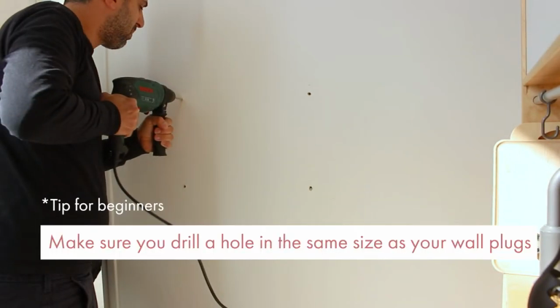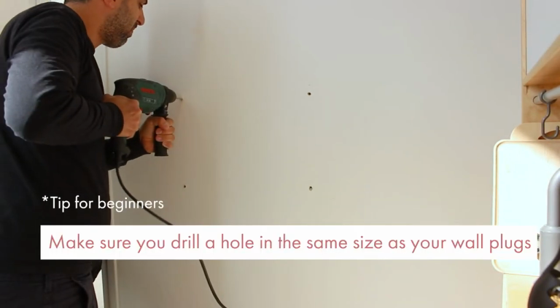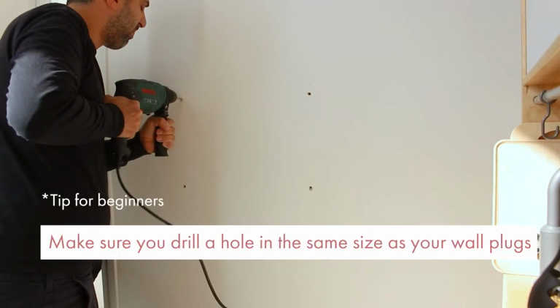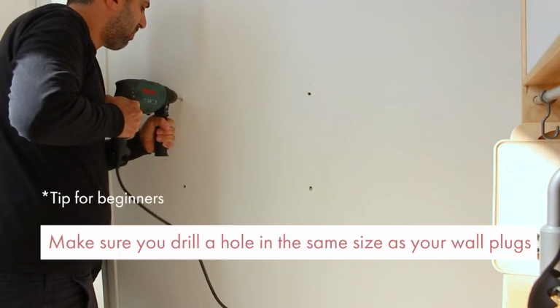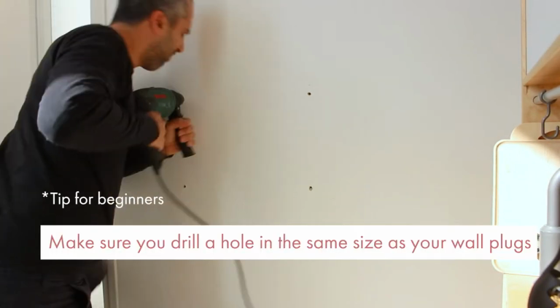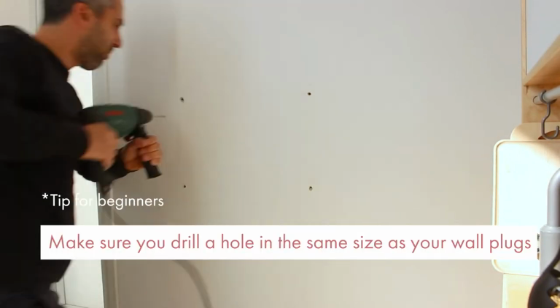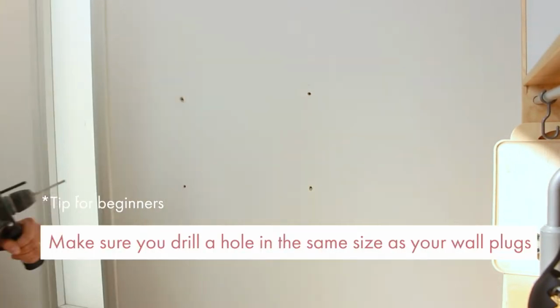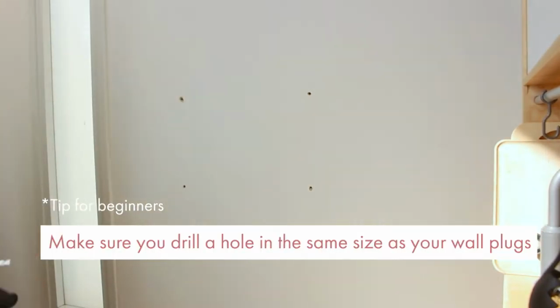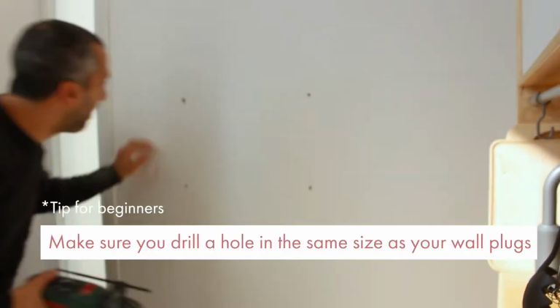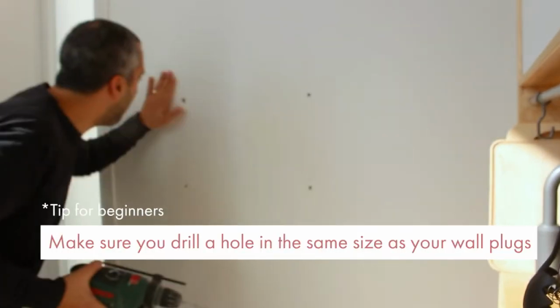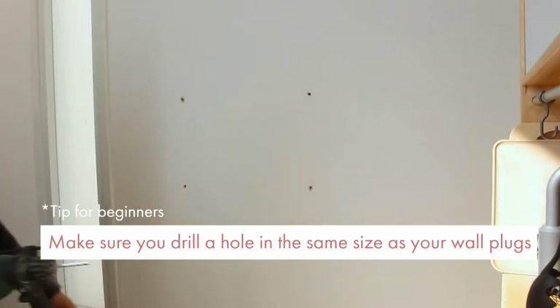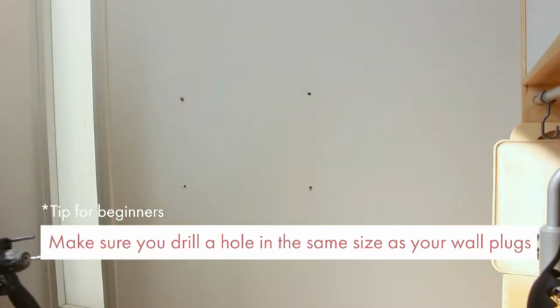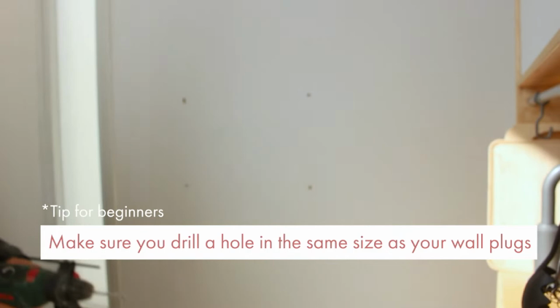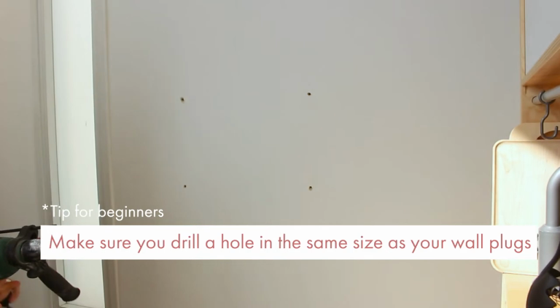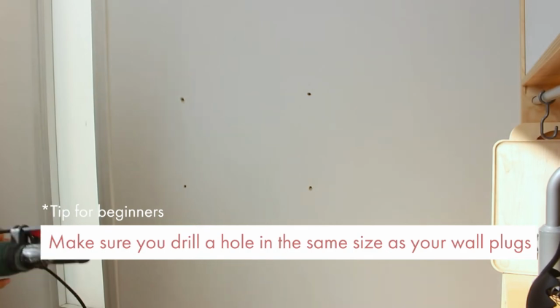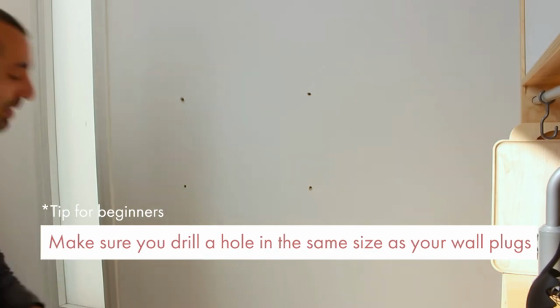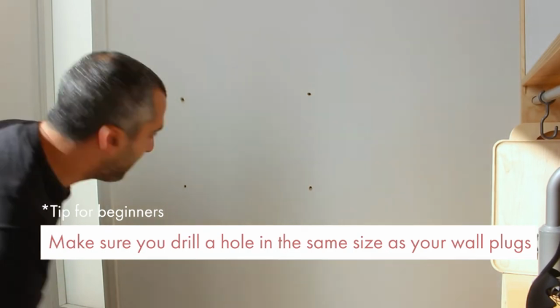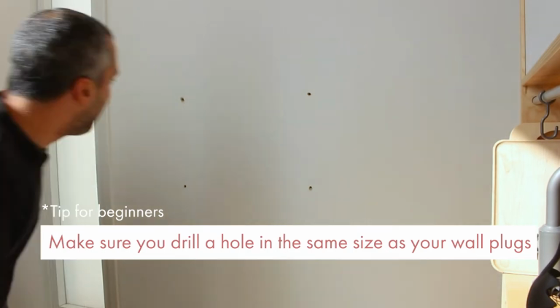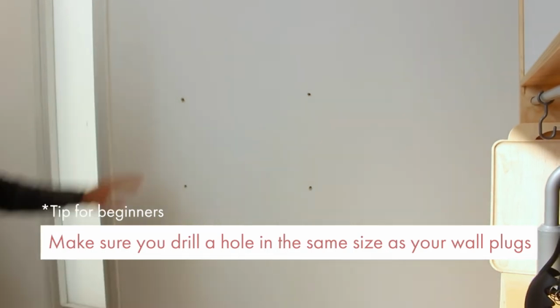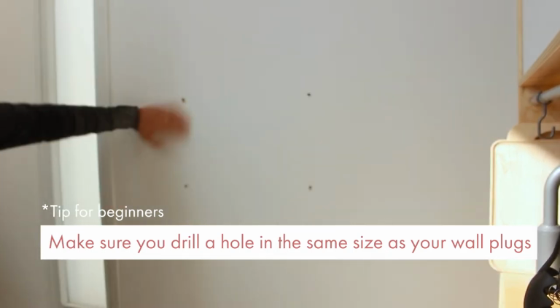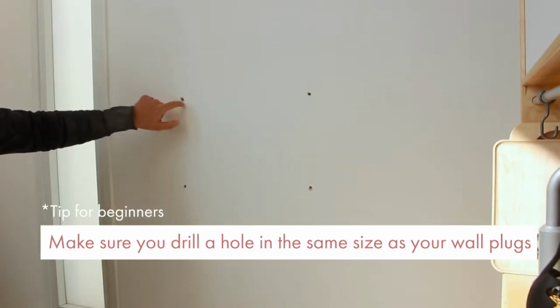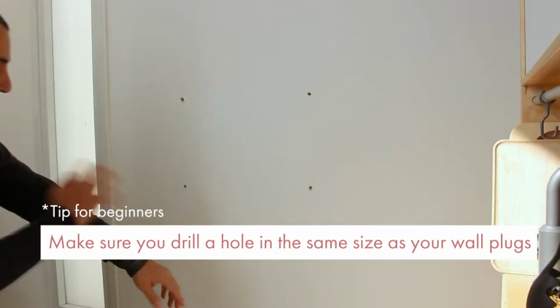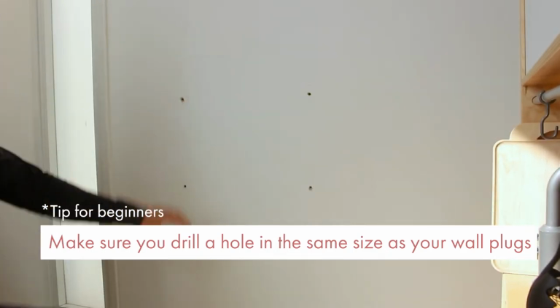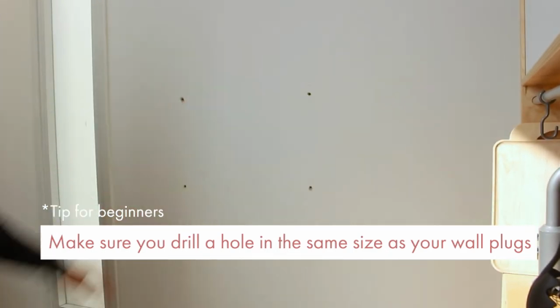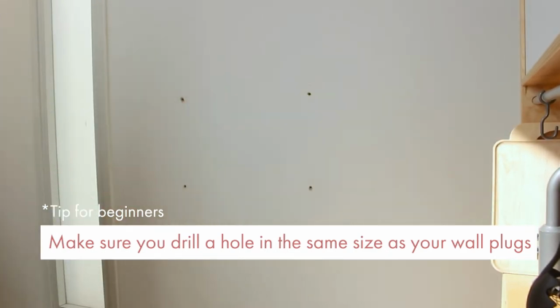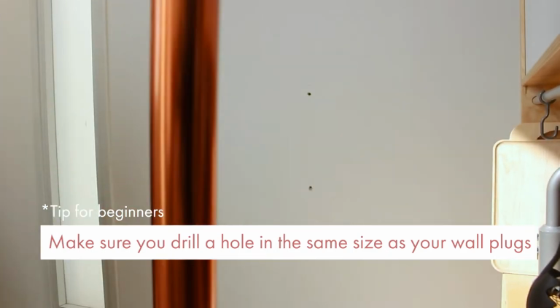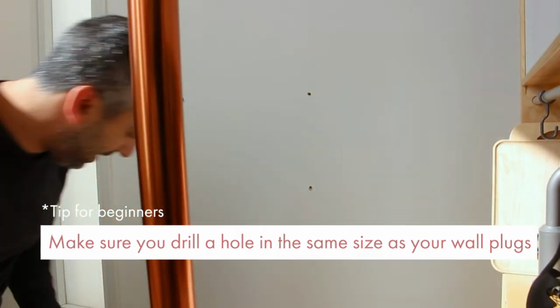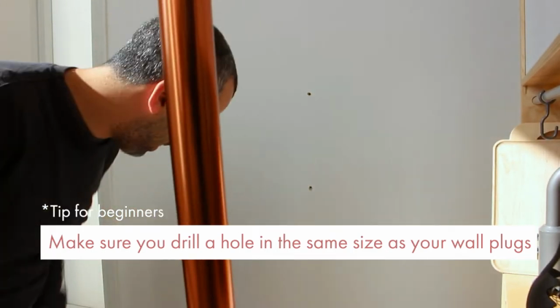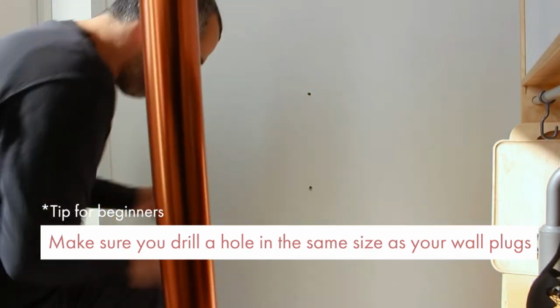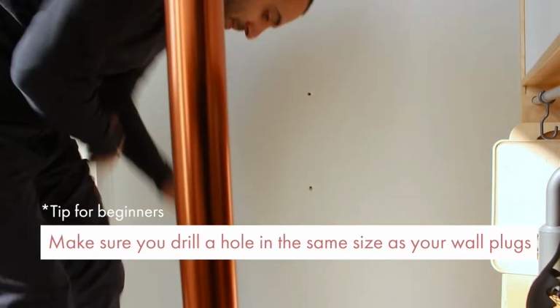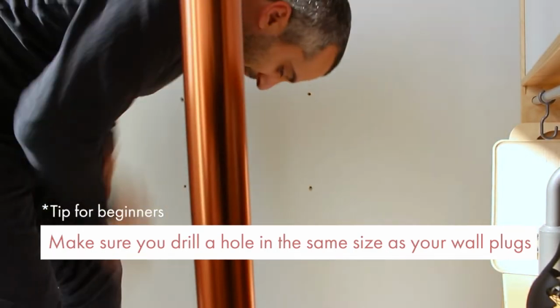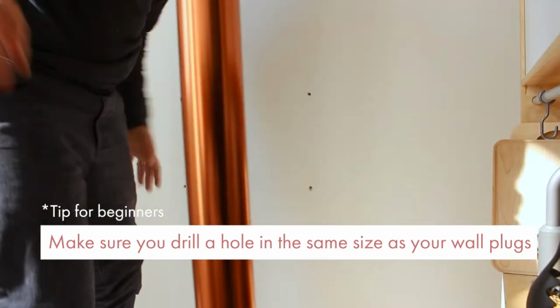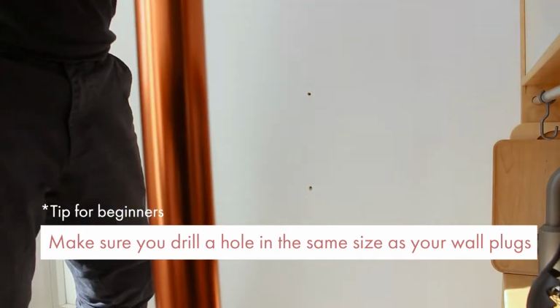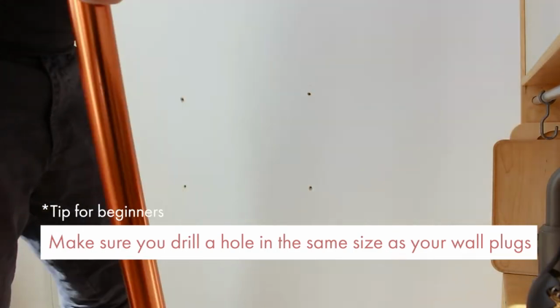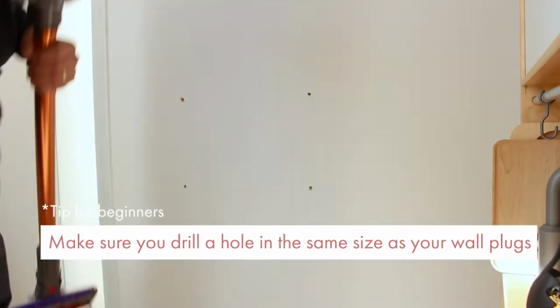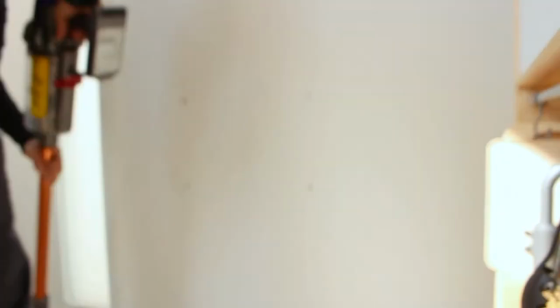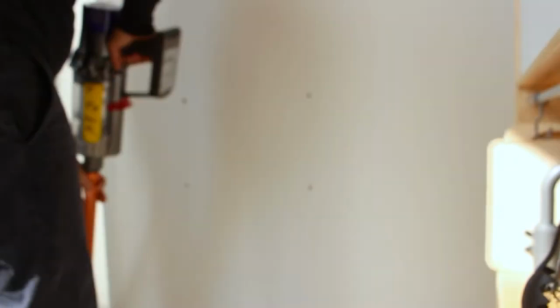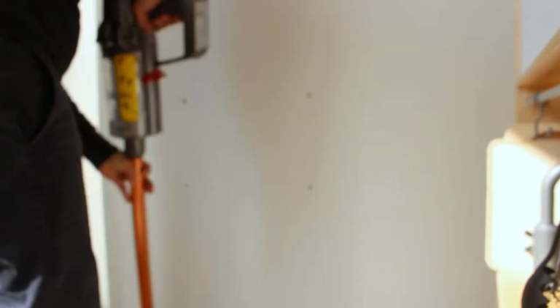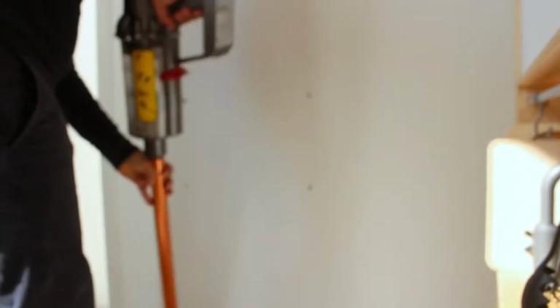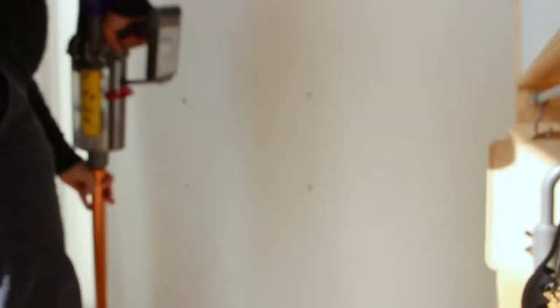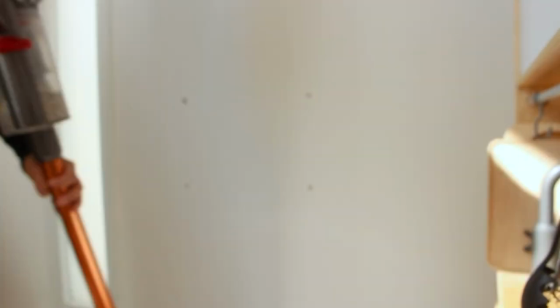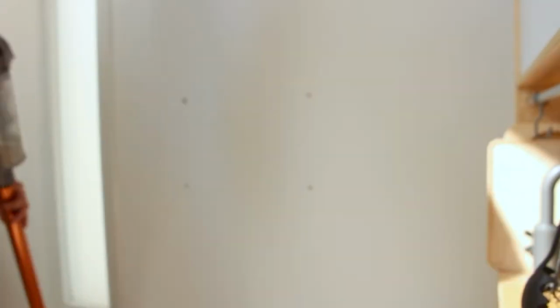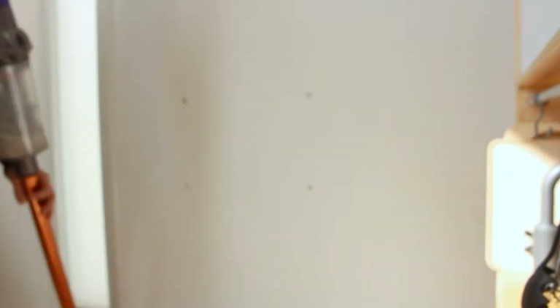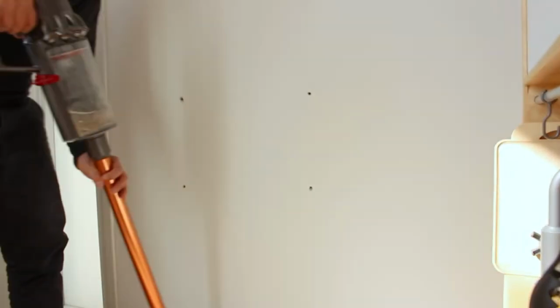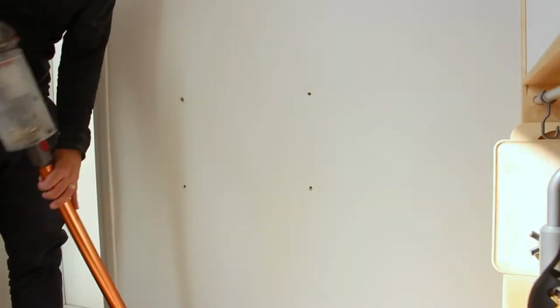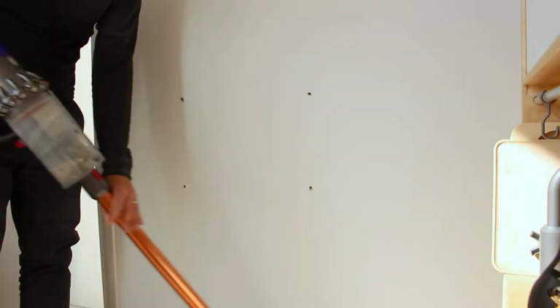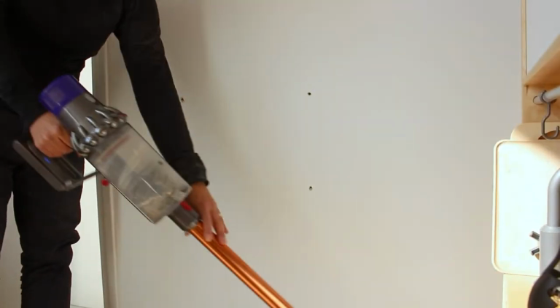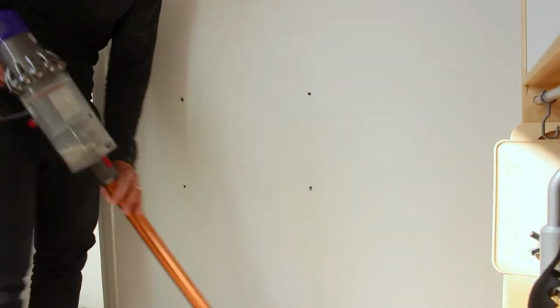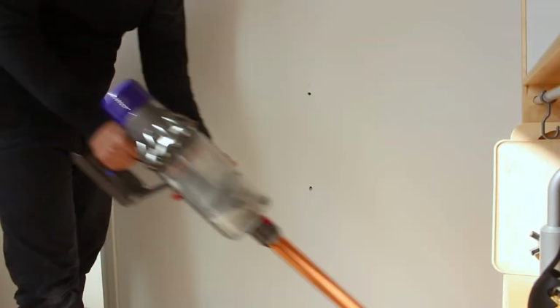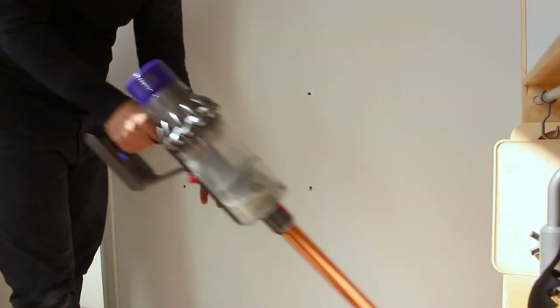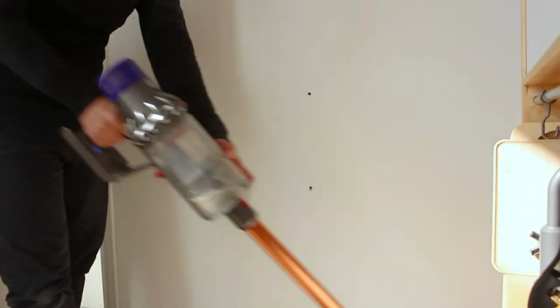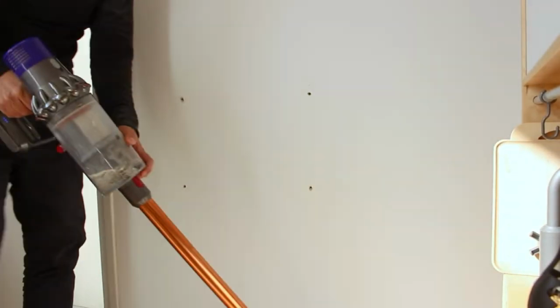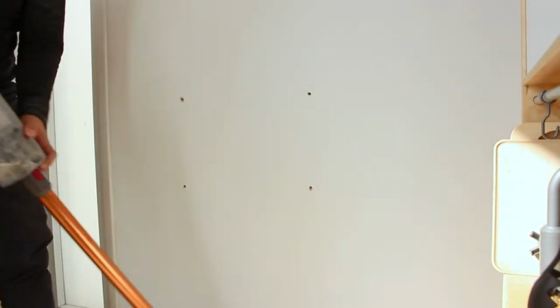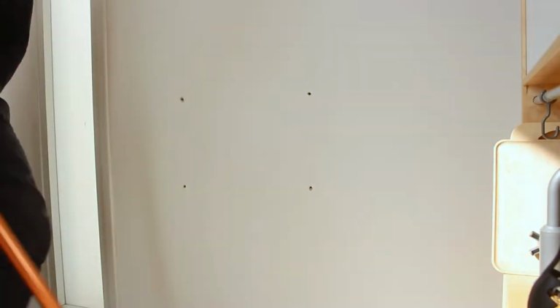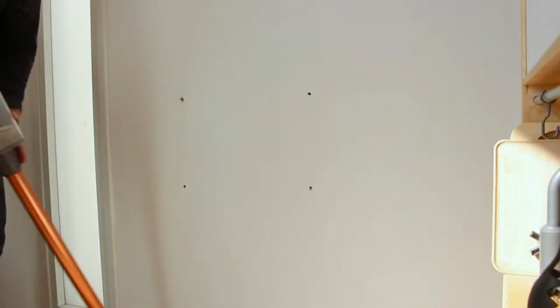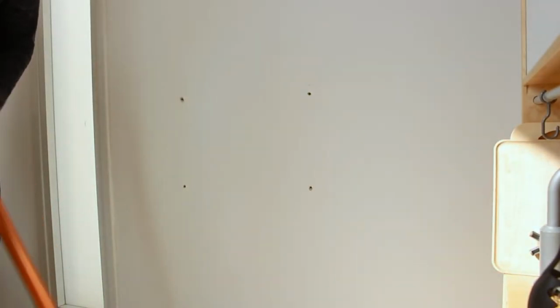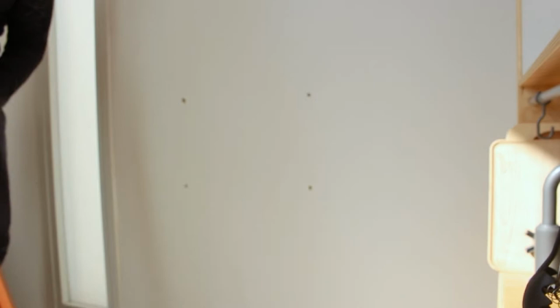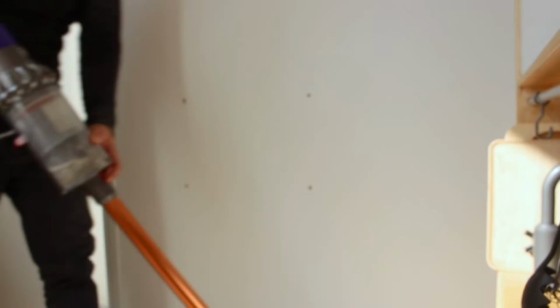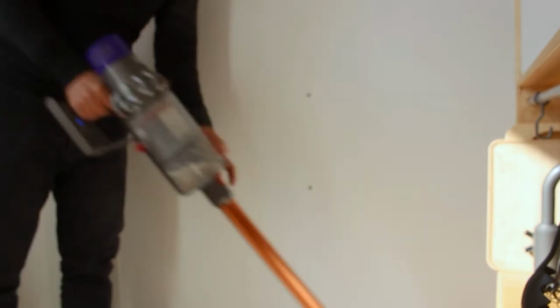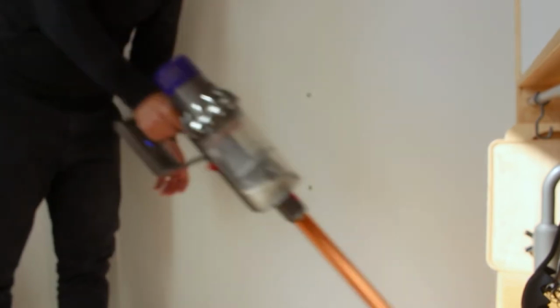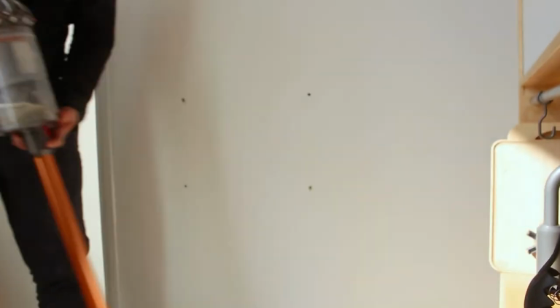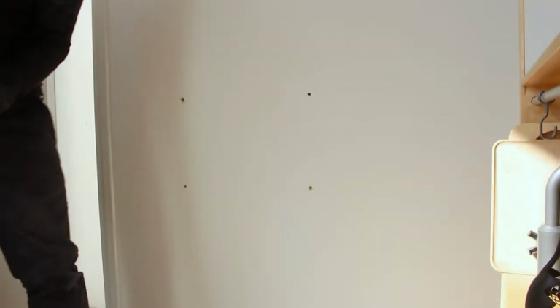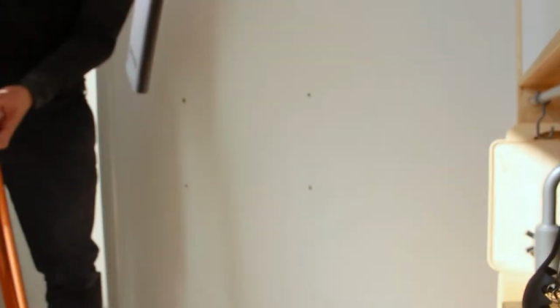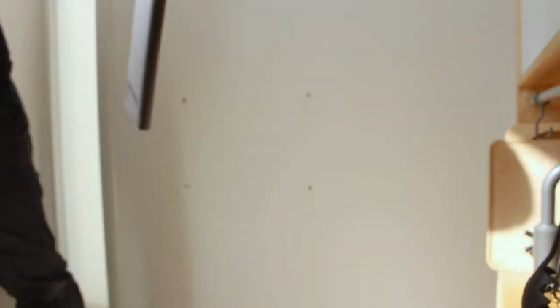Make sure you drill a hole the same size as your wall plugs, and keep your working space clean by vacuuming right after.